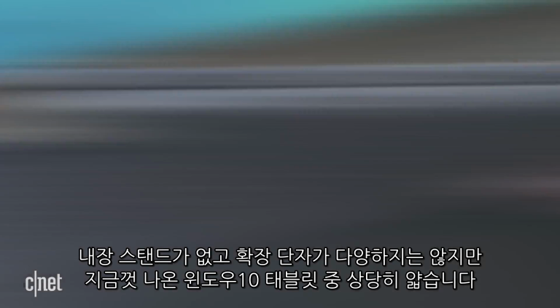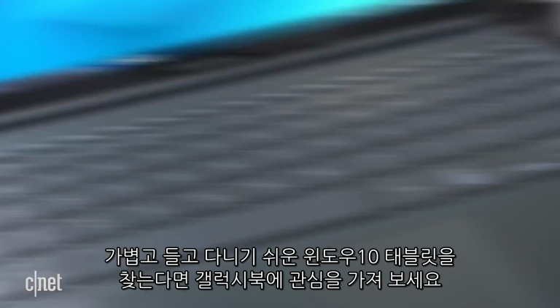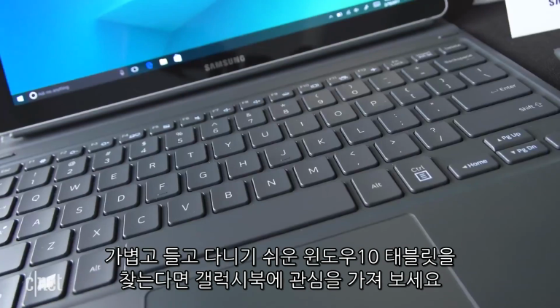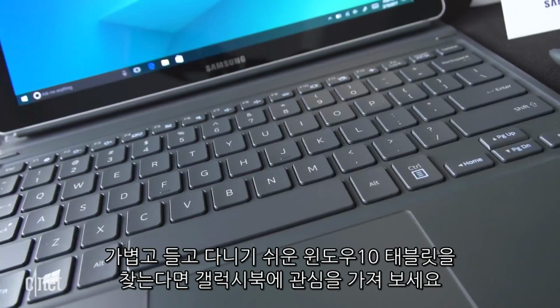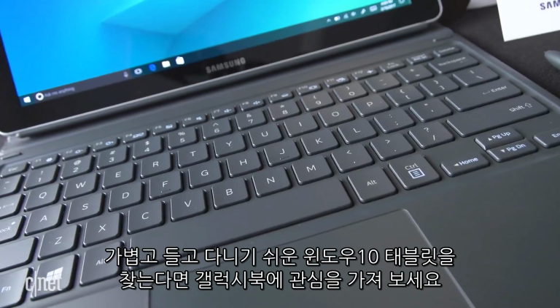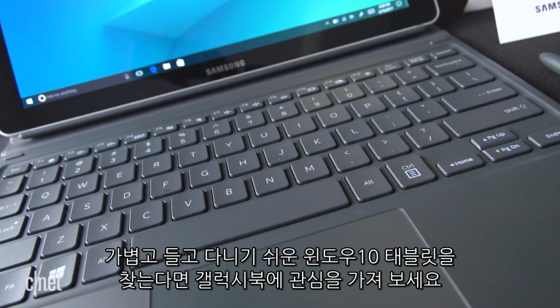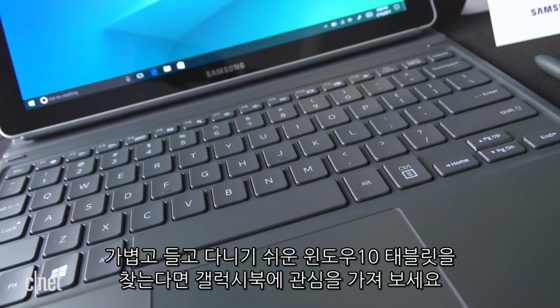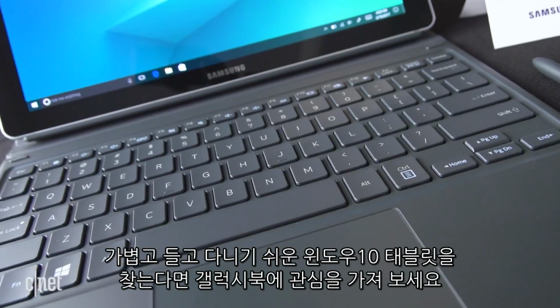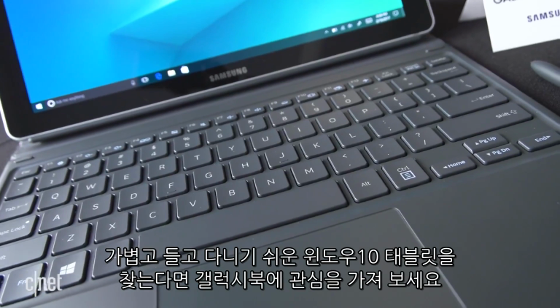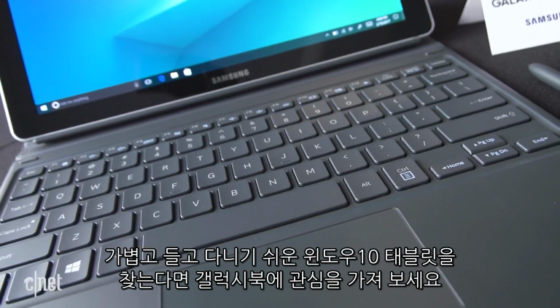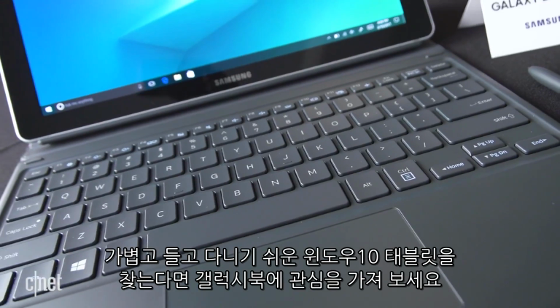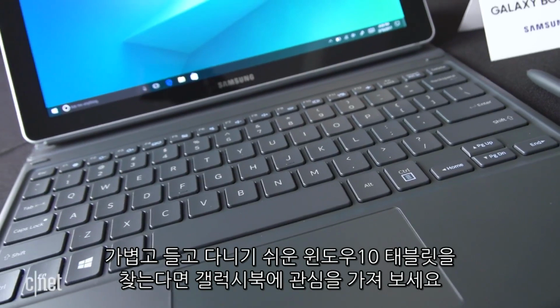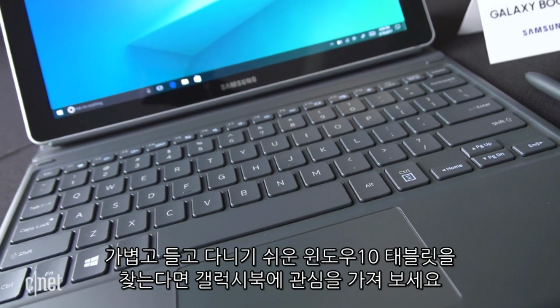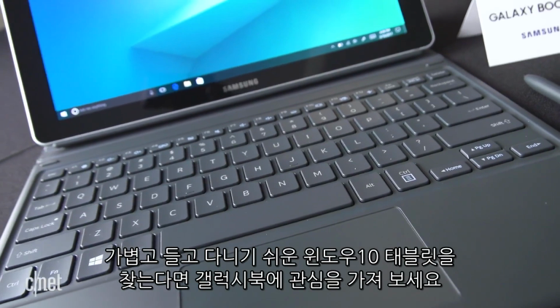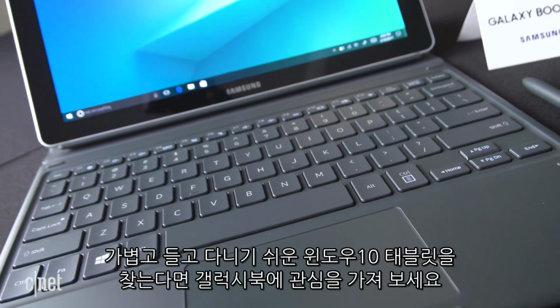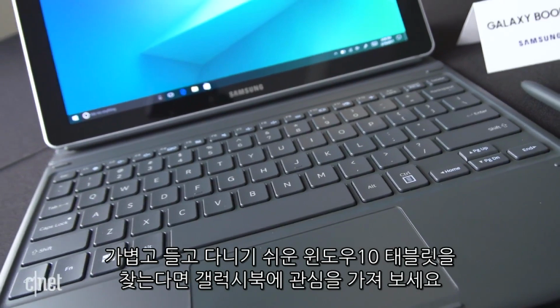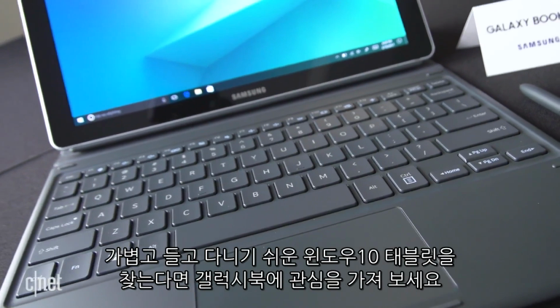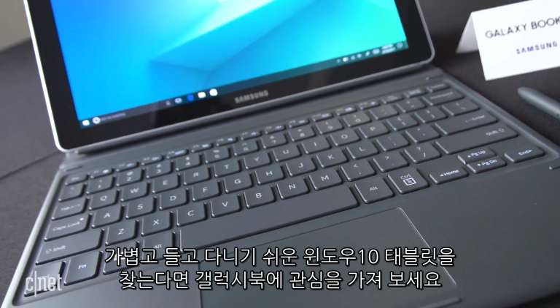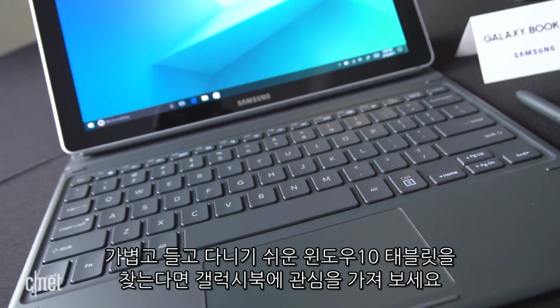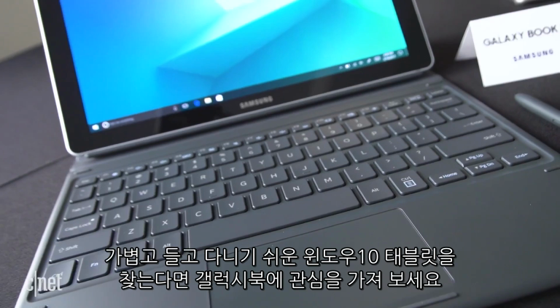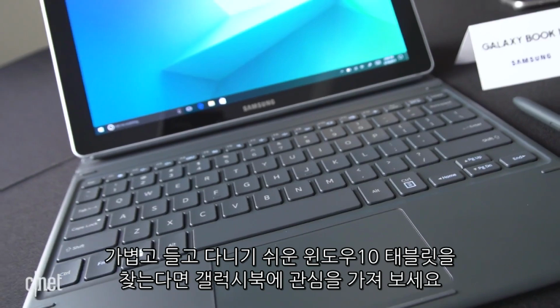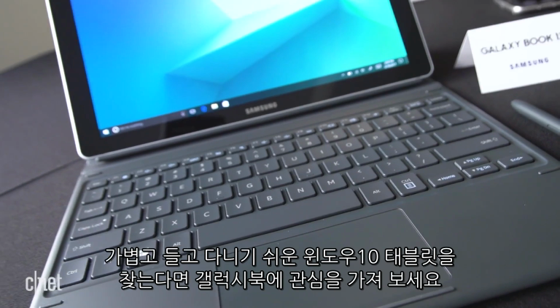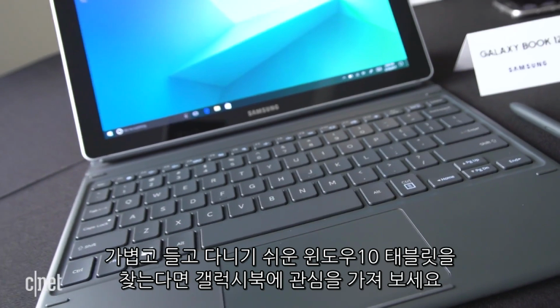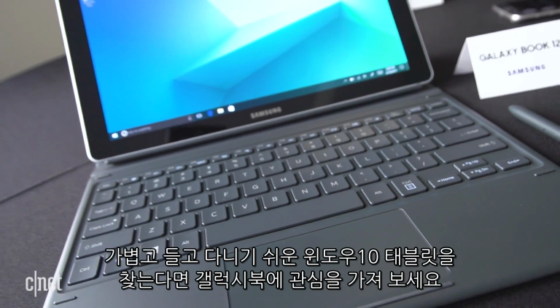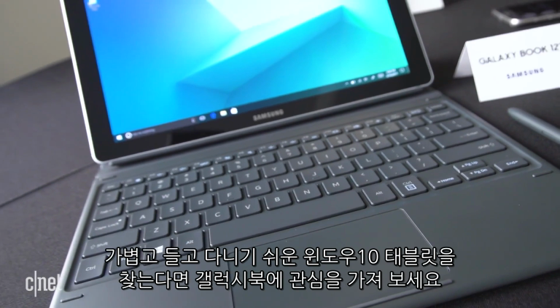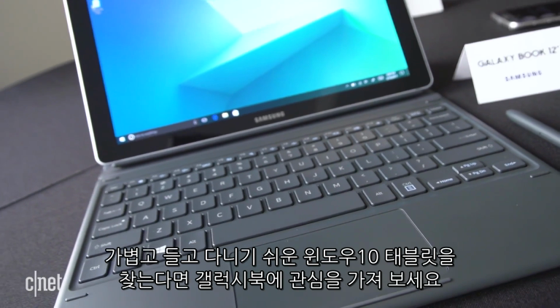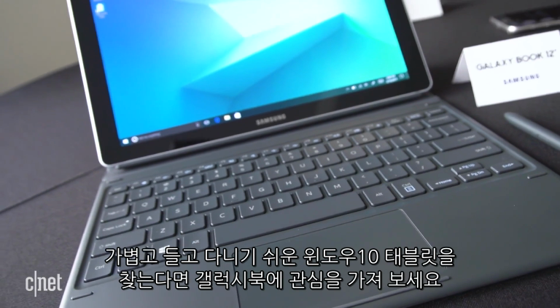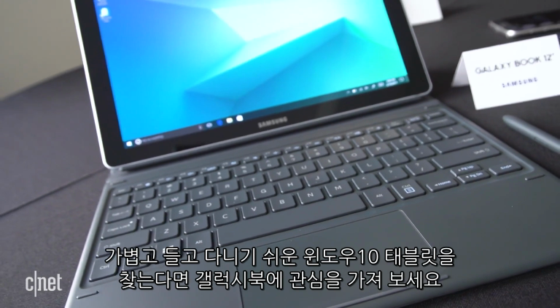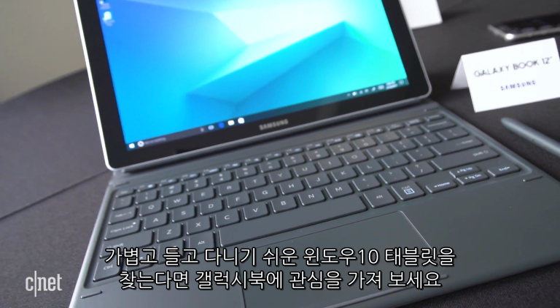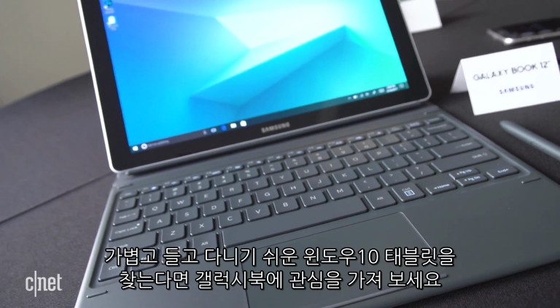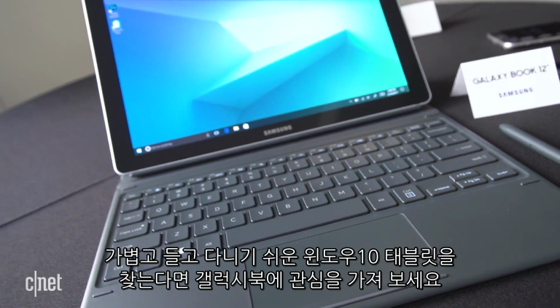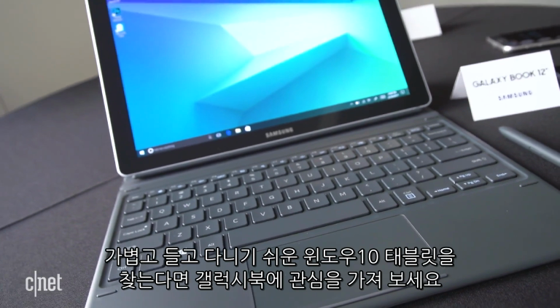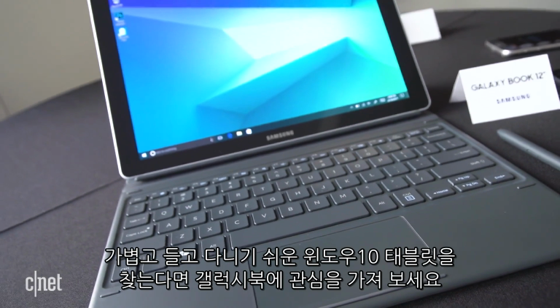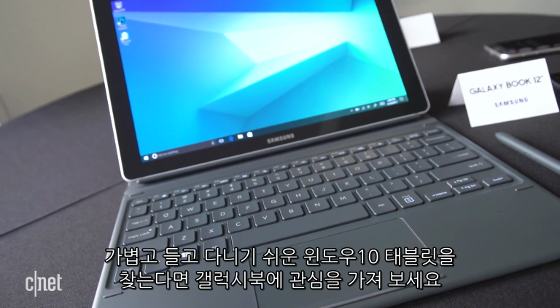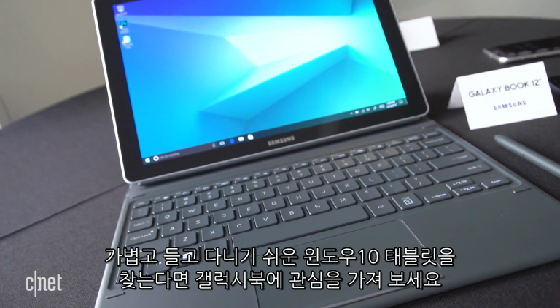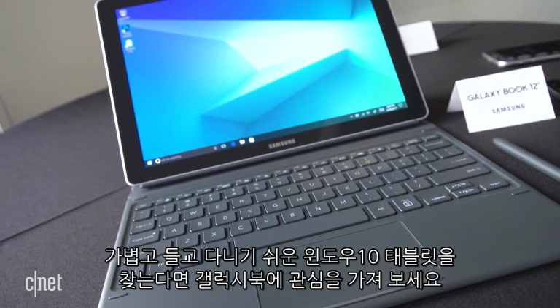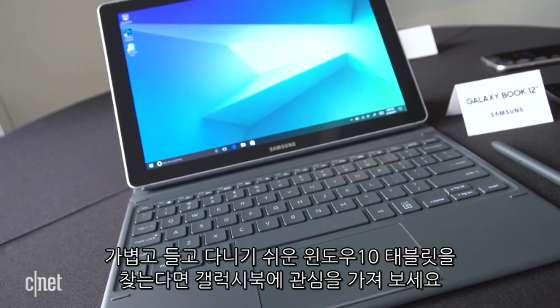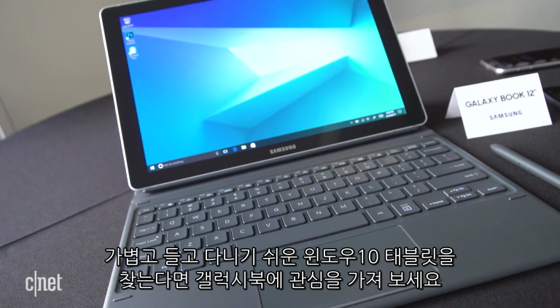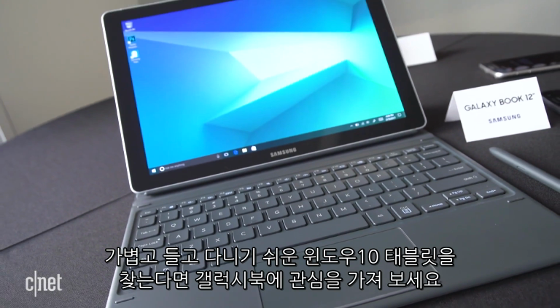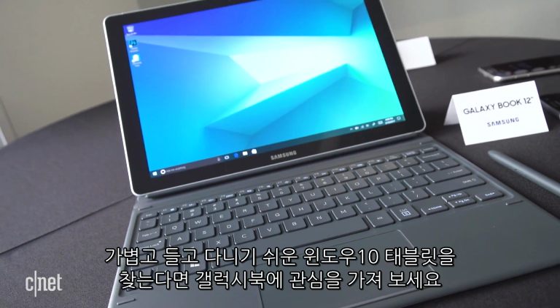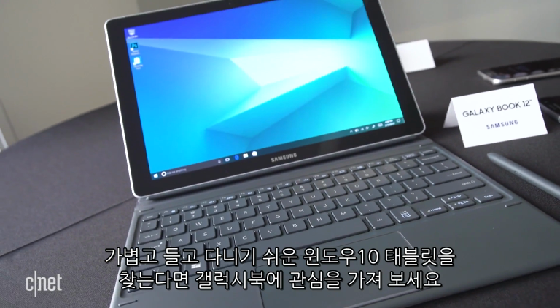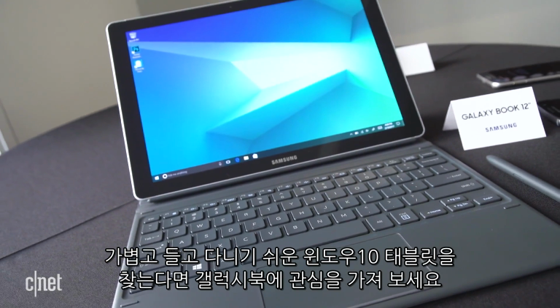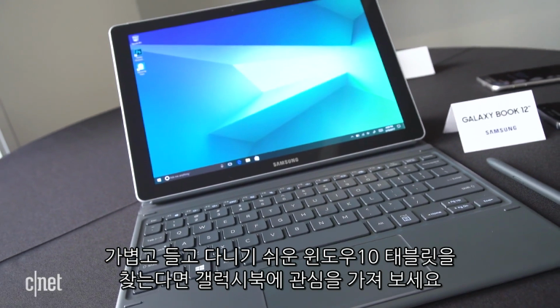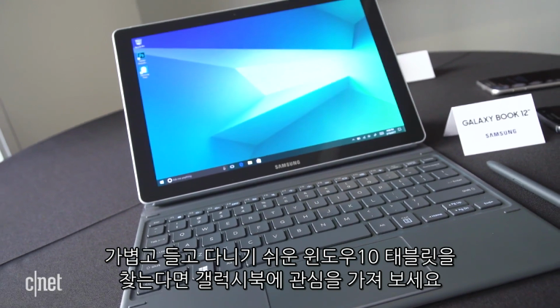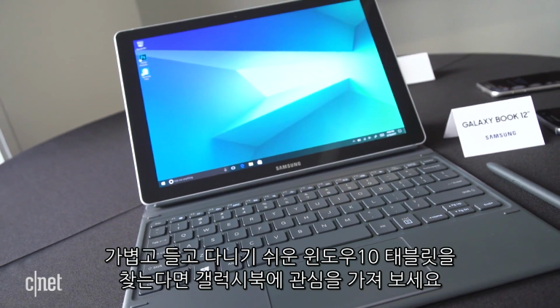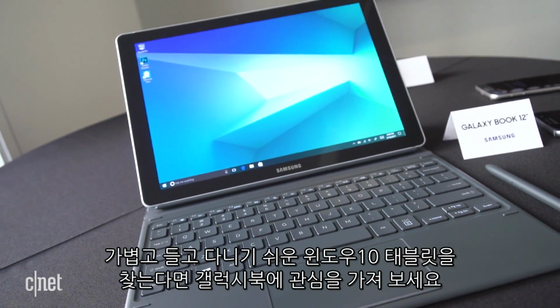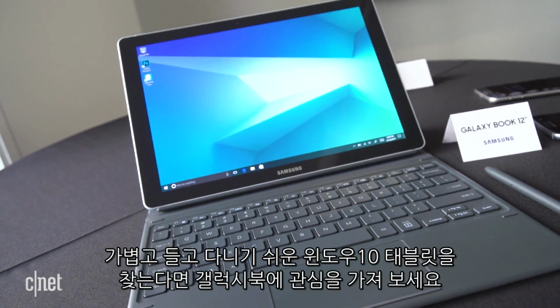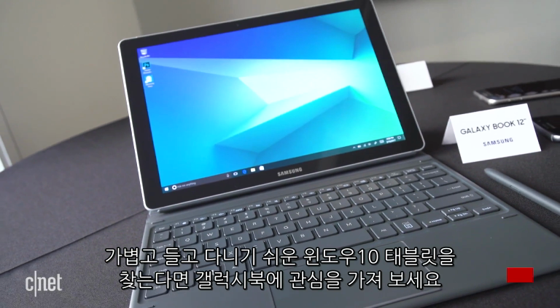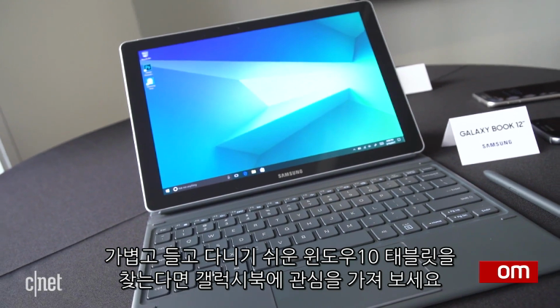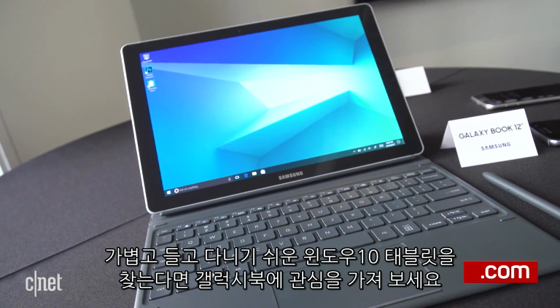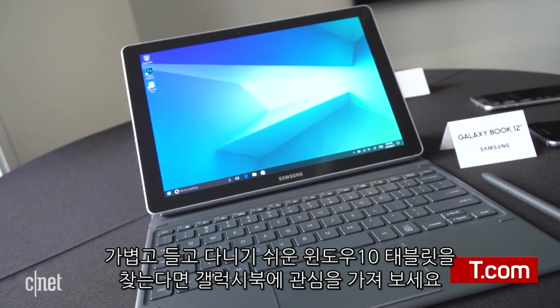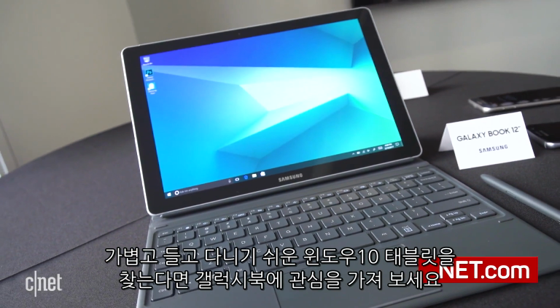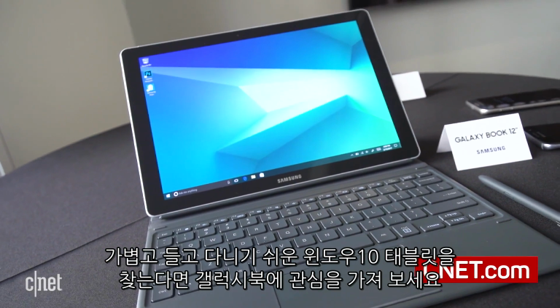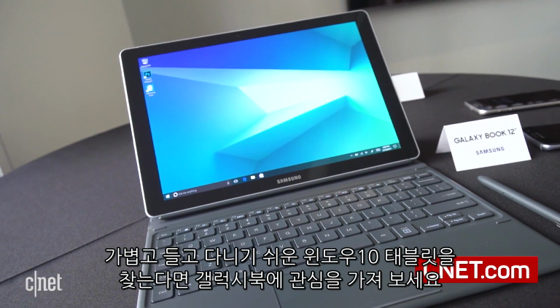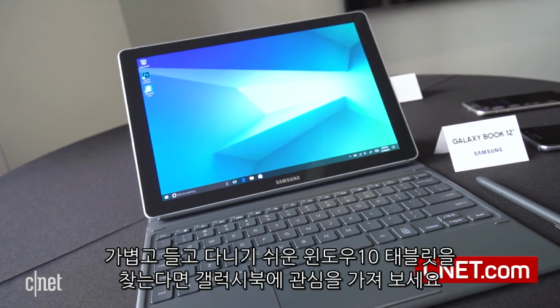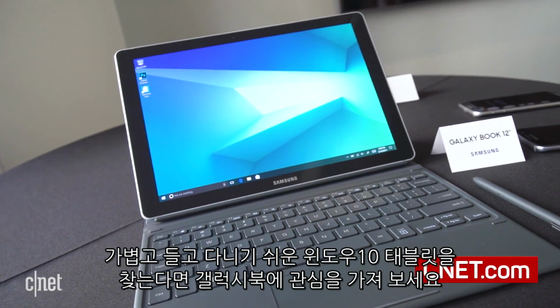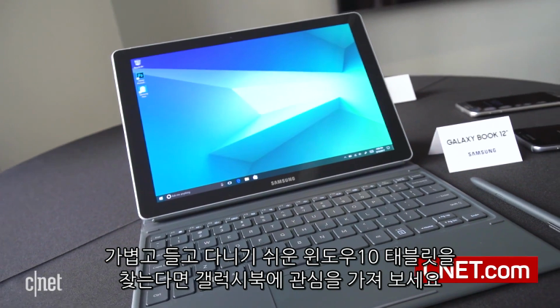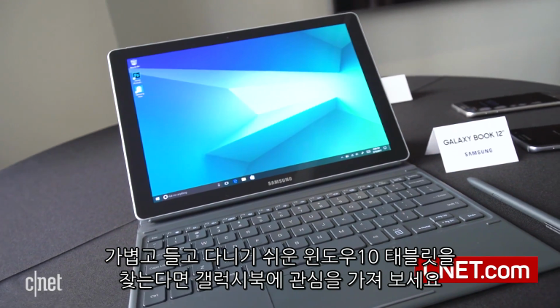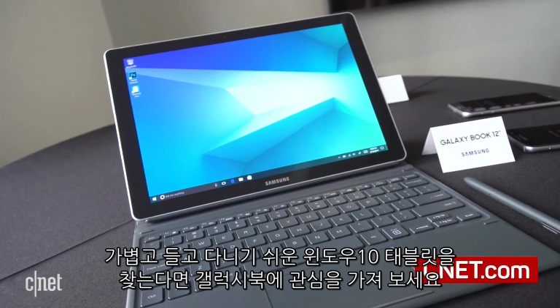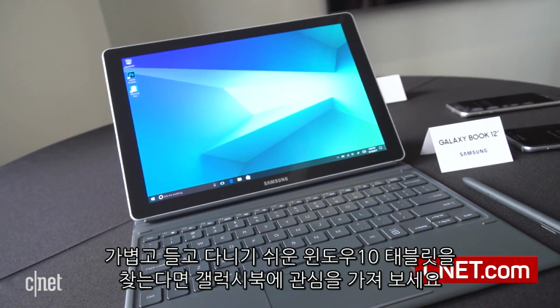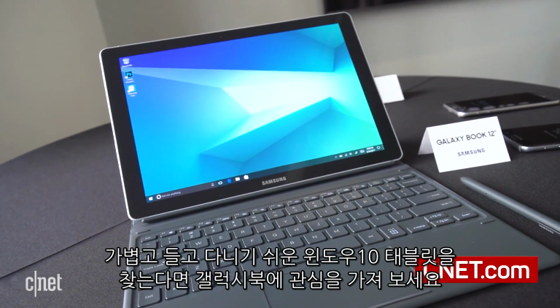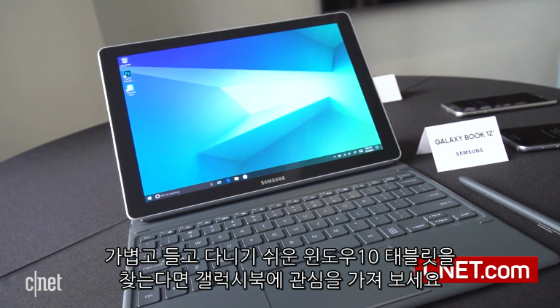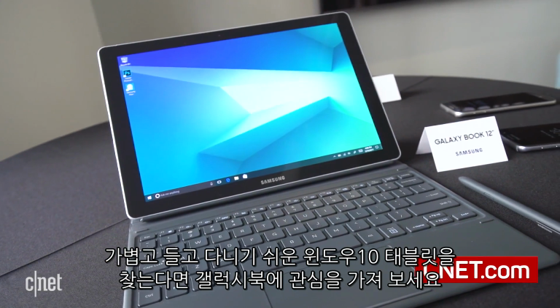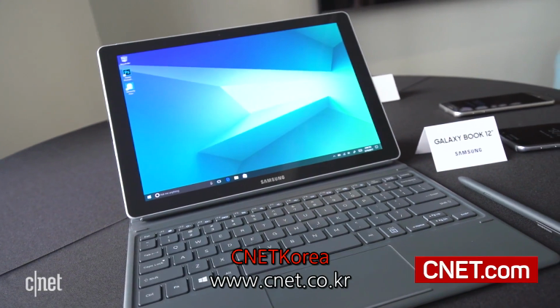Anyone interested in a lightweight, thin, and ultra-portable Windows 10 tablet should hold out to see the Samsung Galaxy Book for themselves.